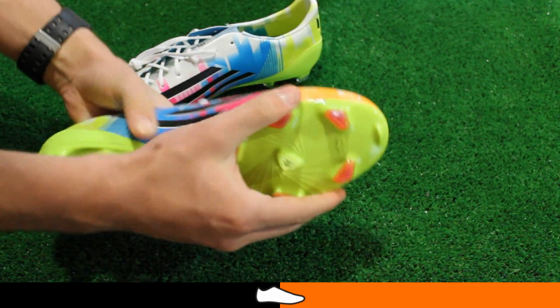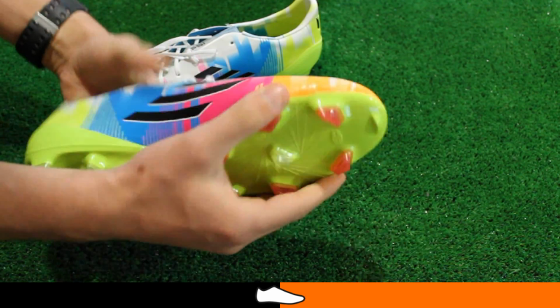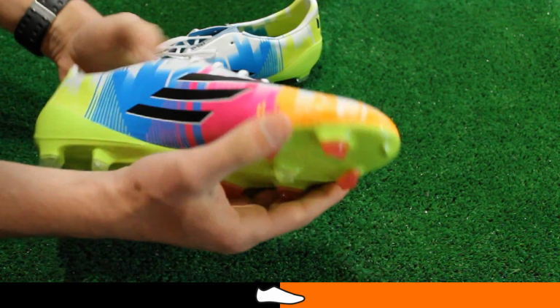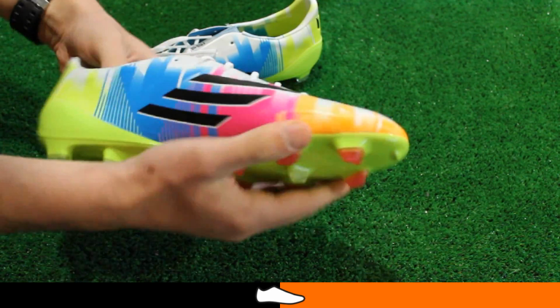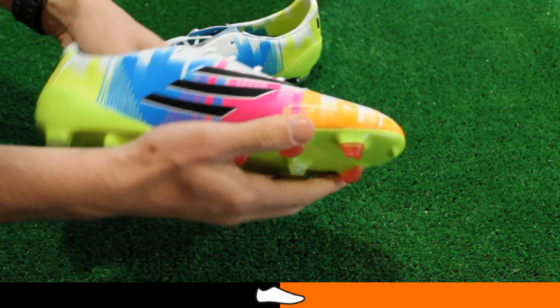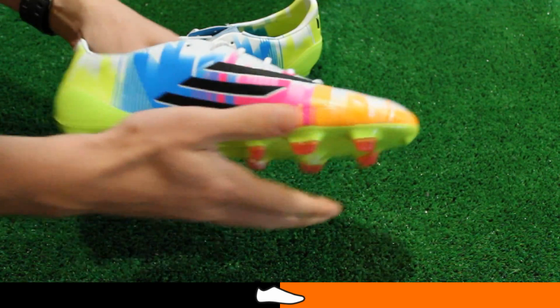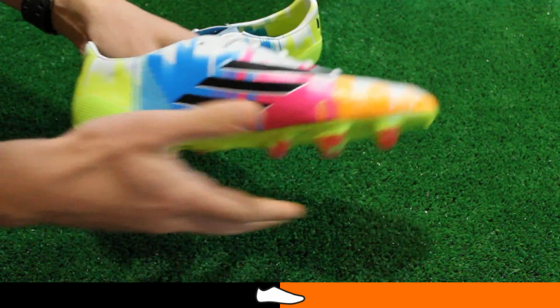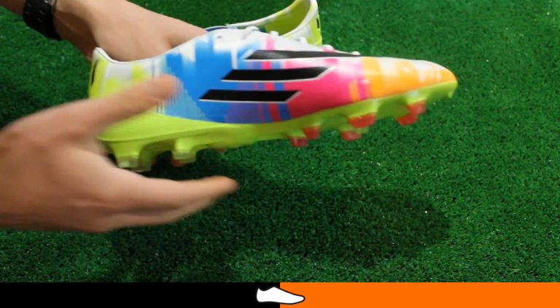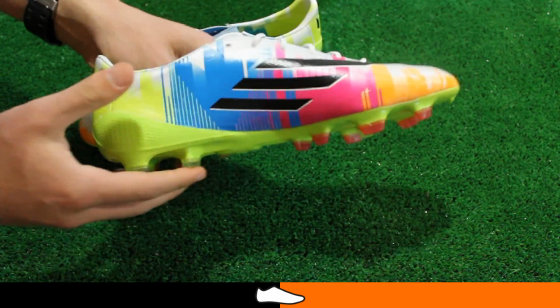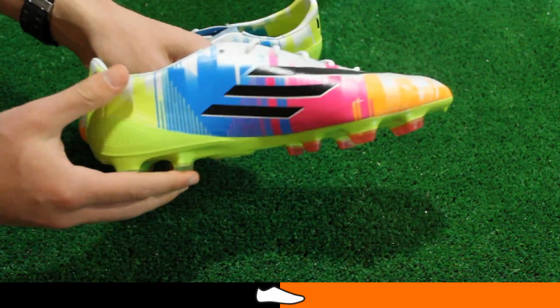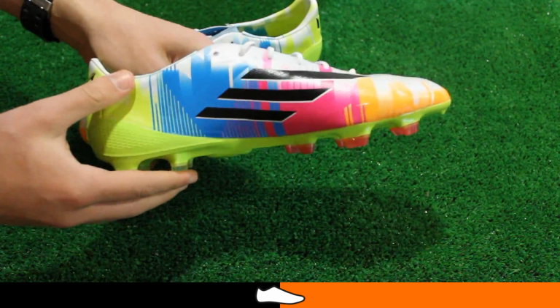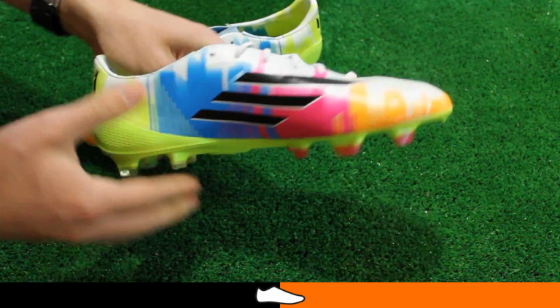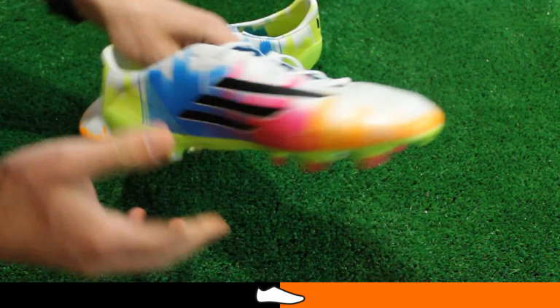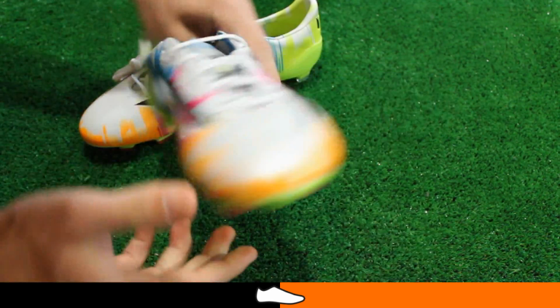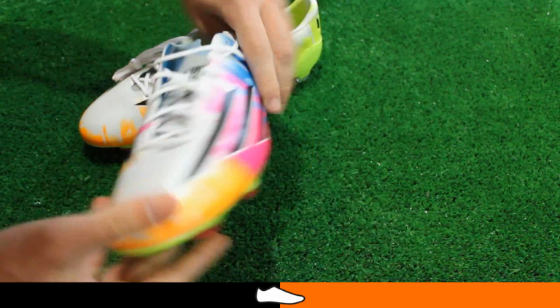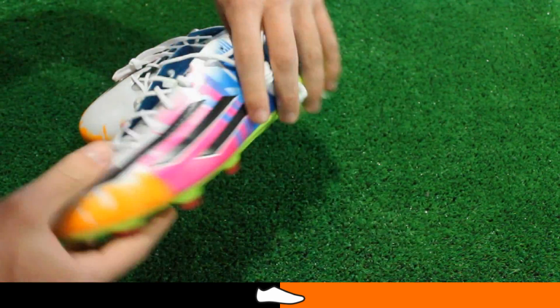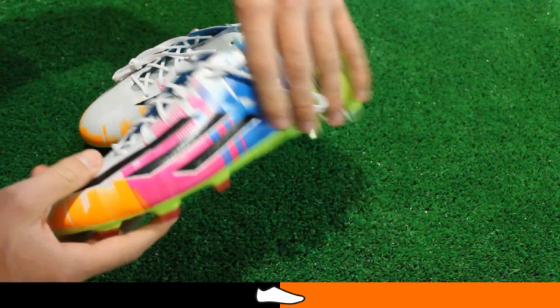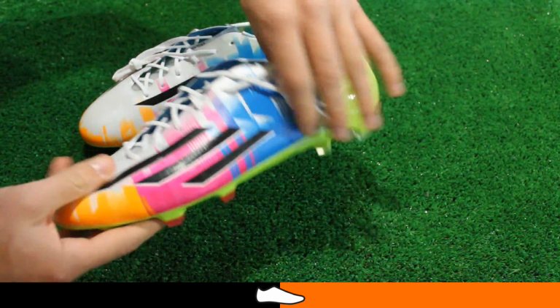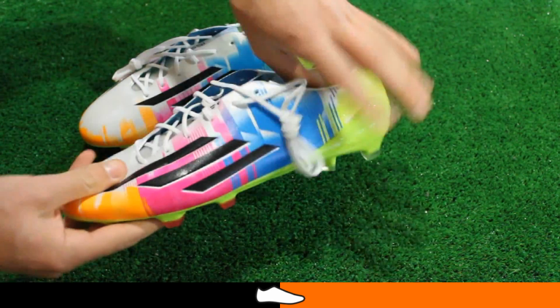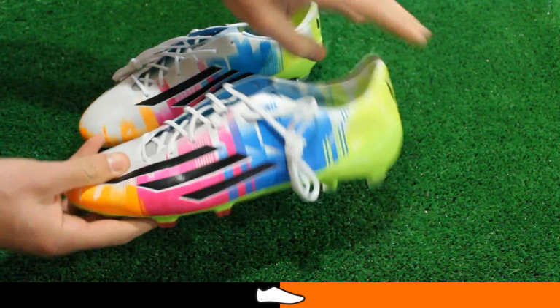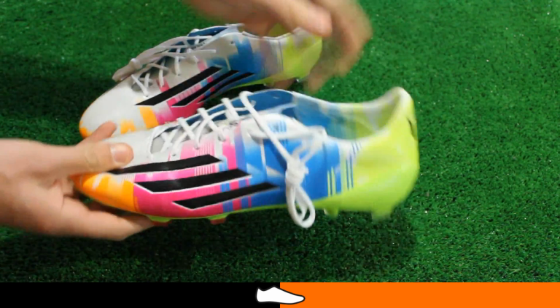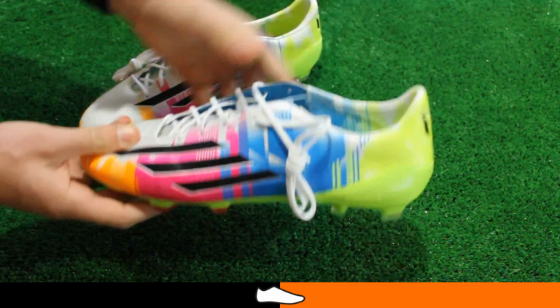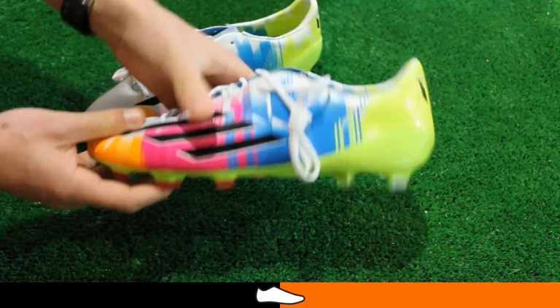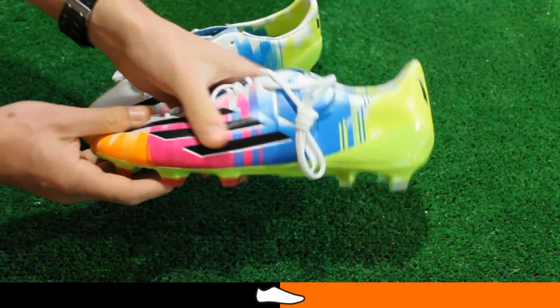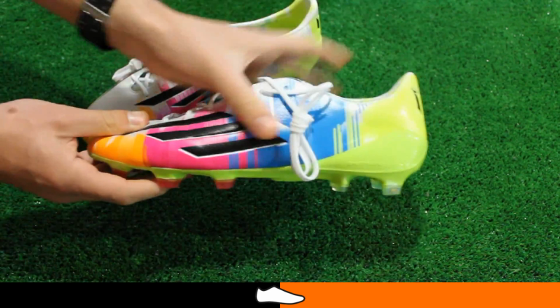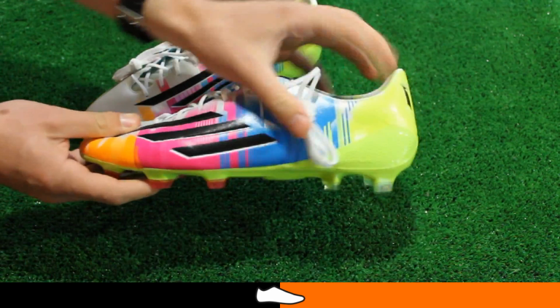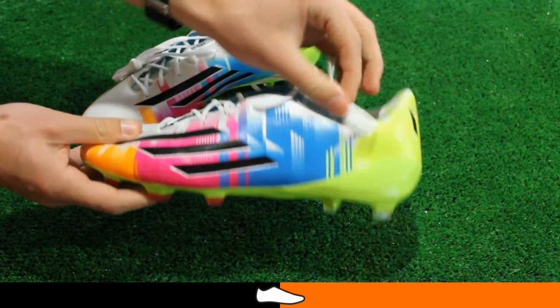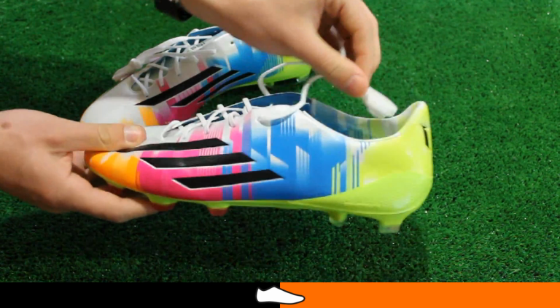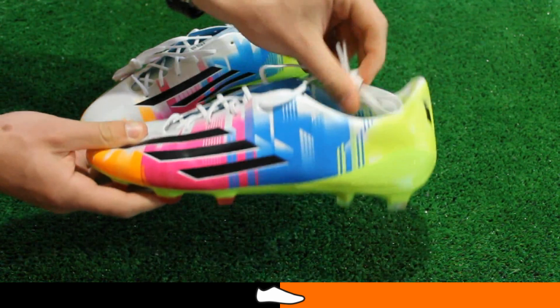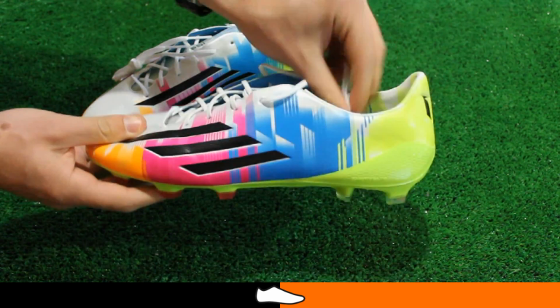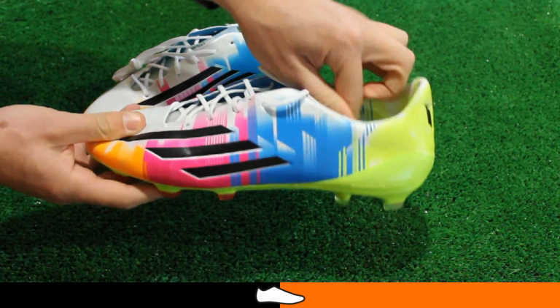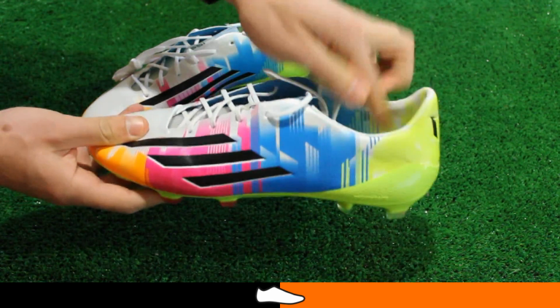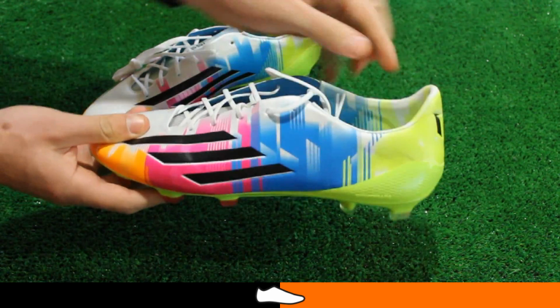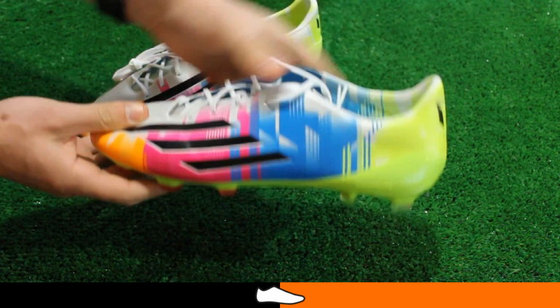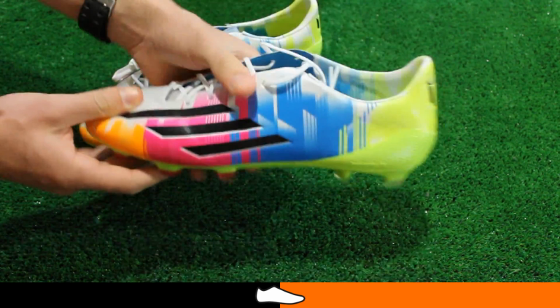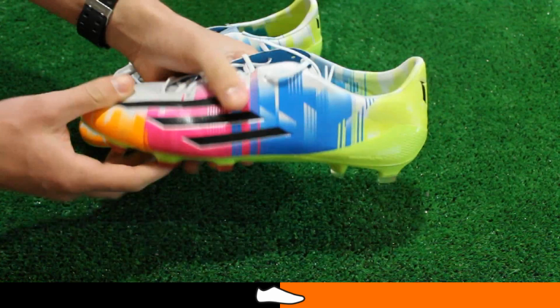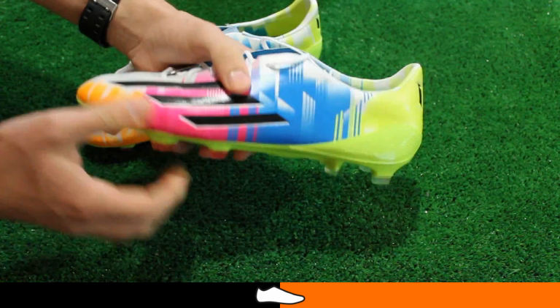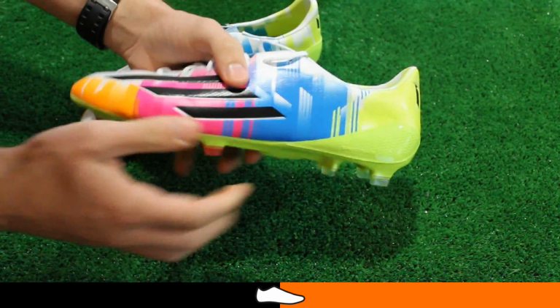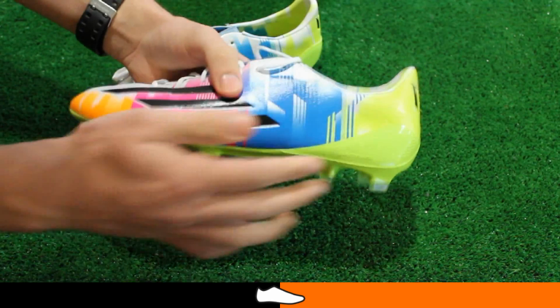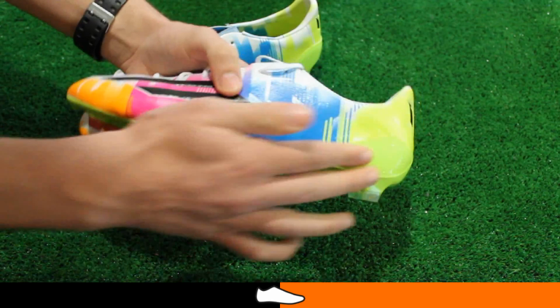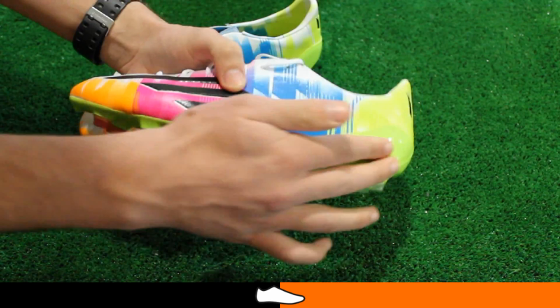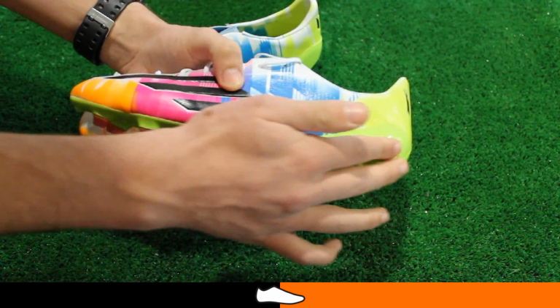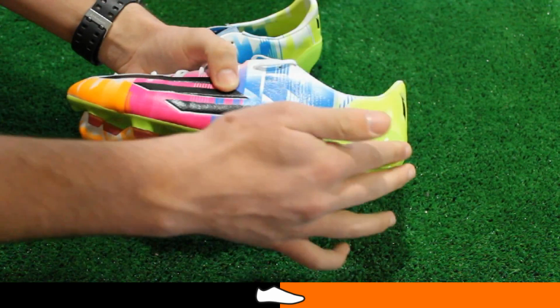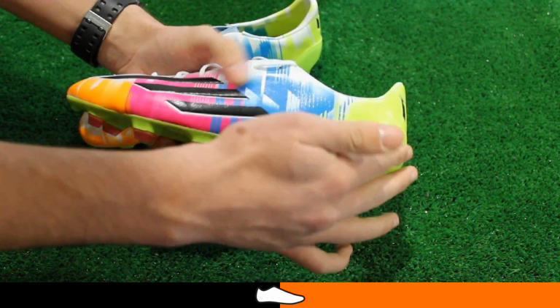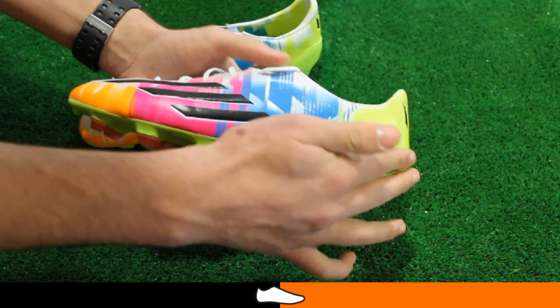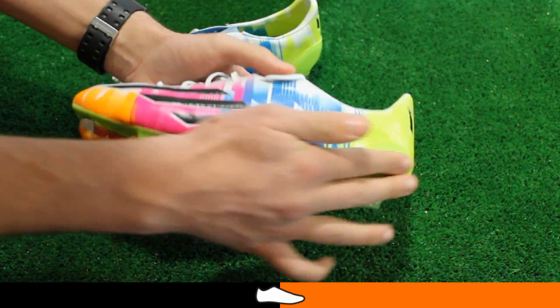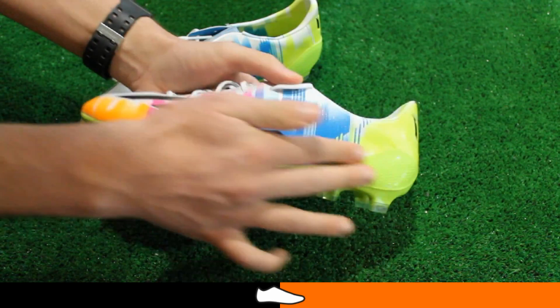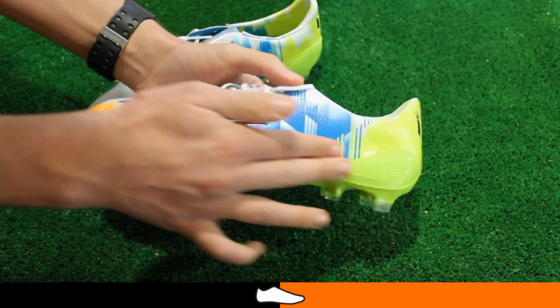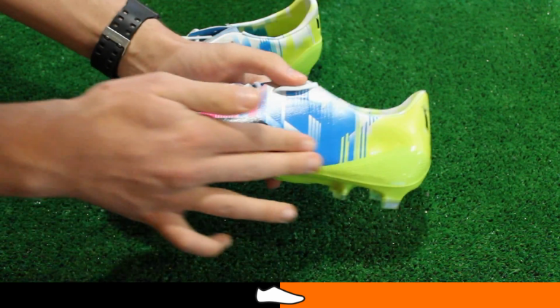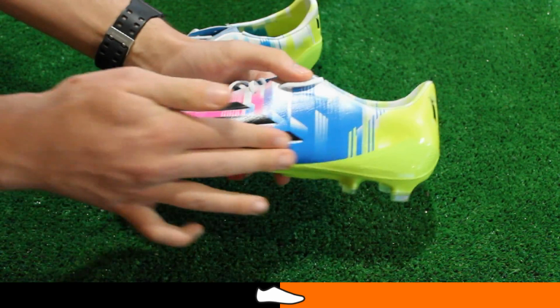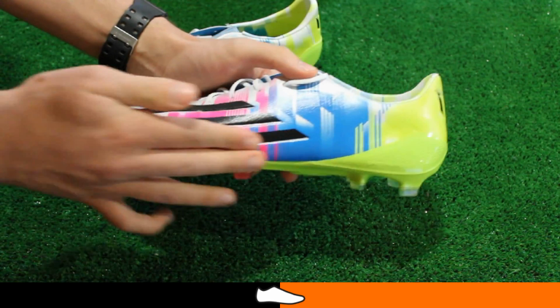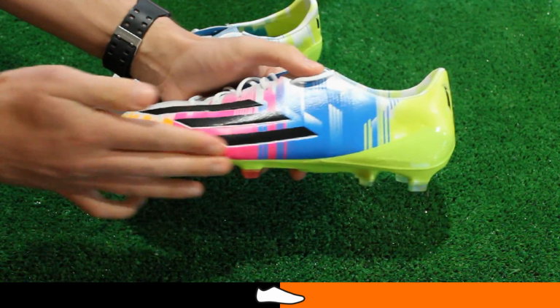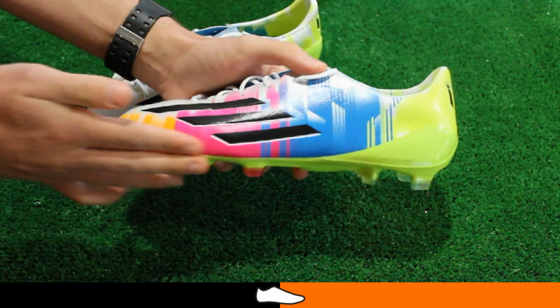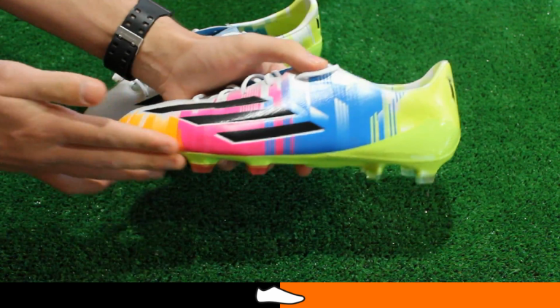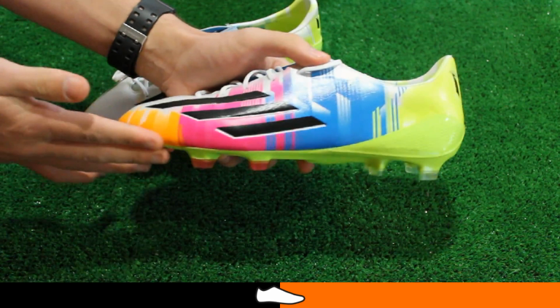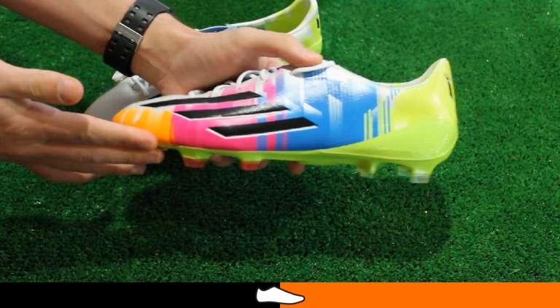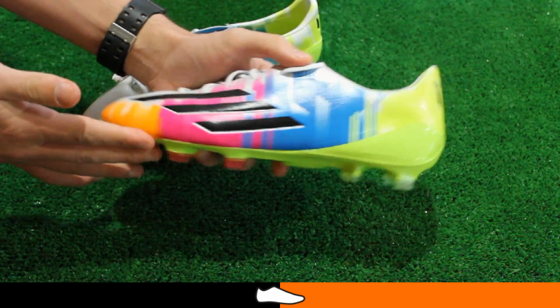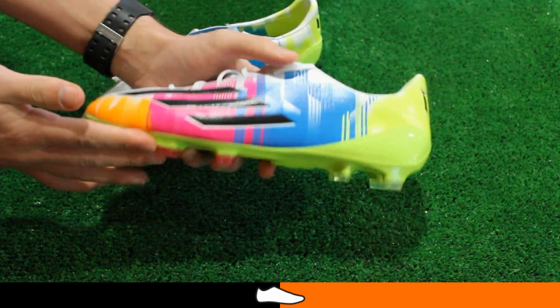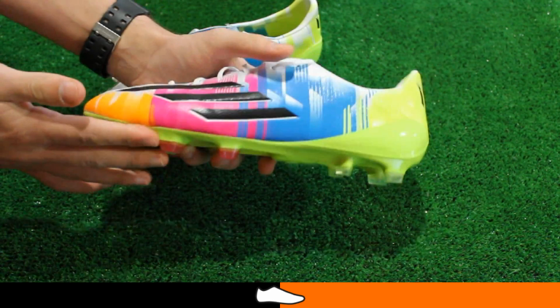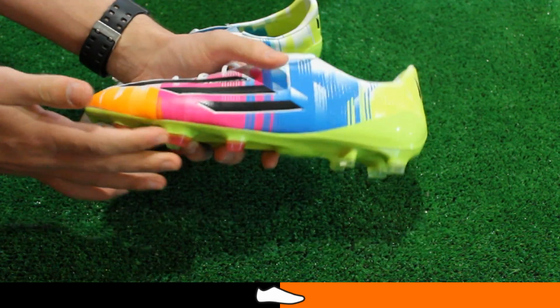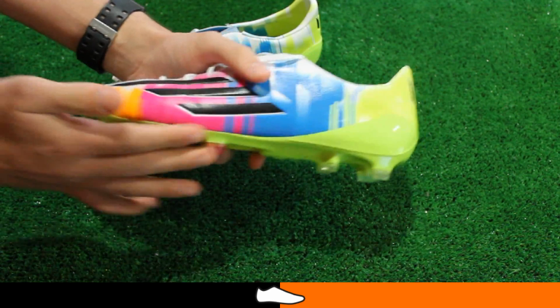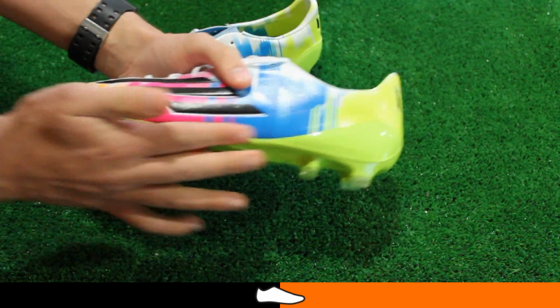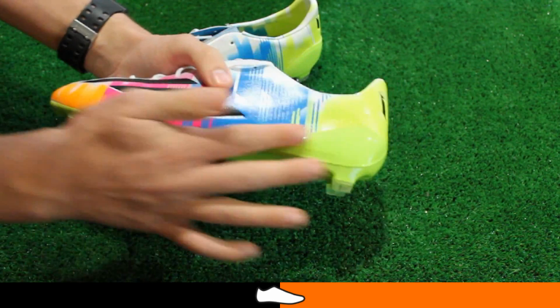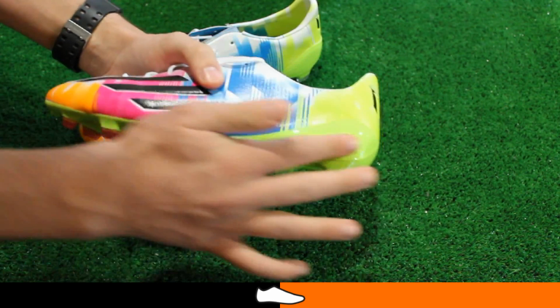The sprint frame sole plate is again used on this model, designed to offer unrivaled flexibility, strength and support.